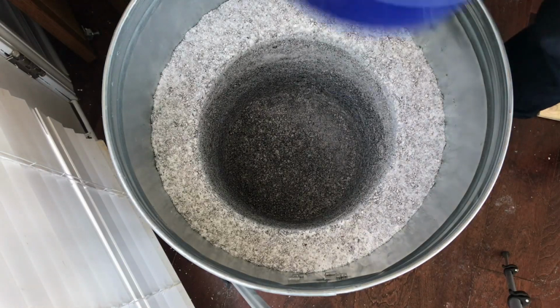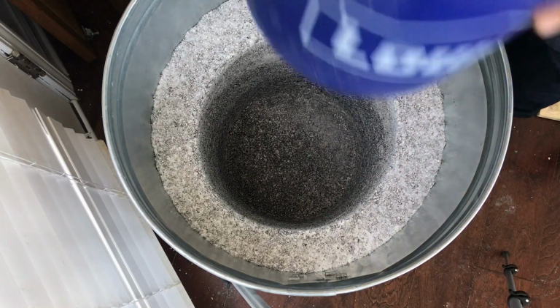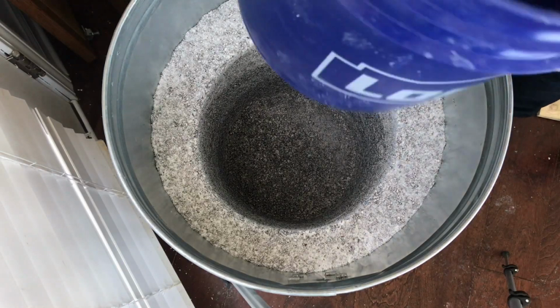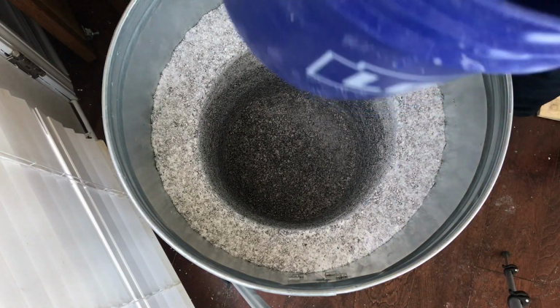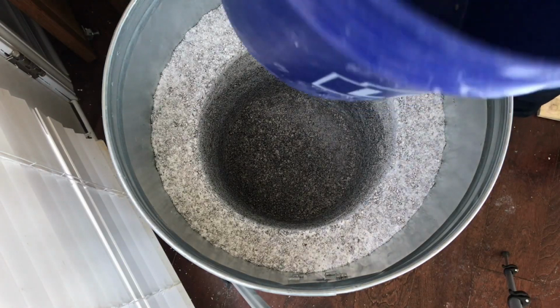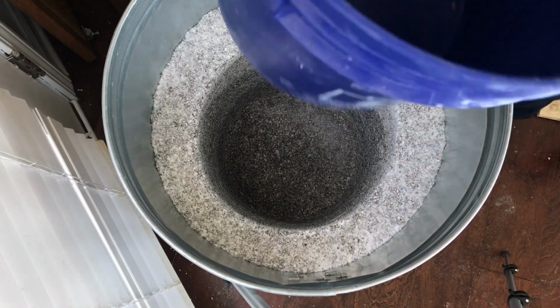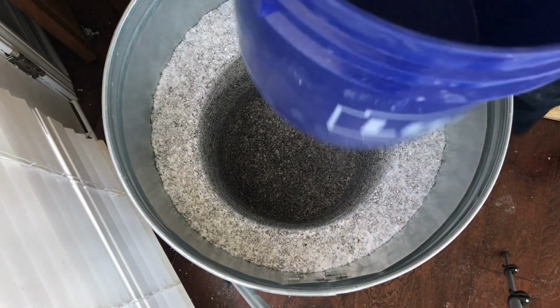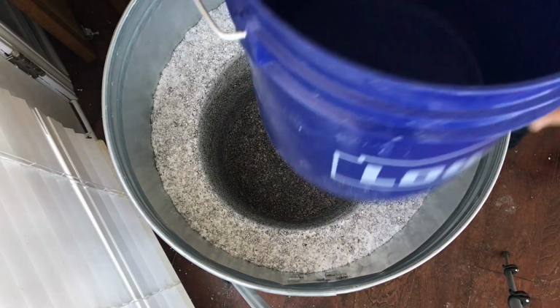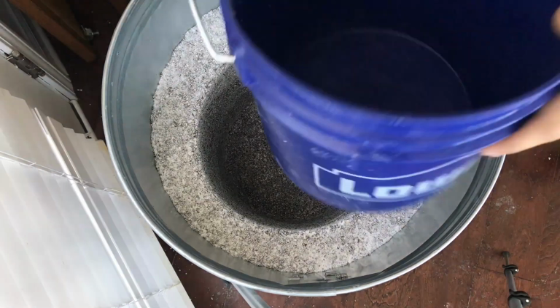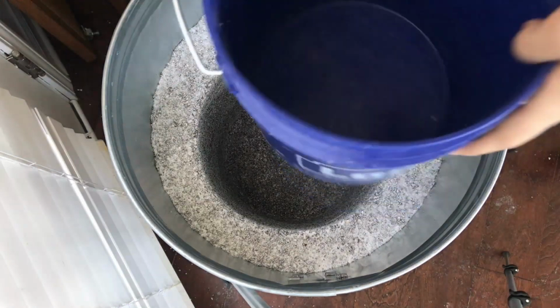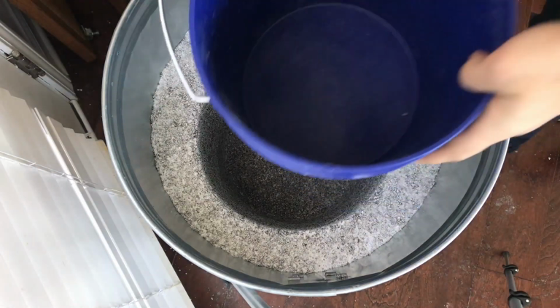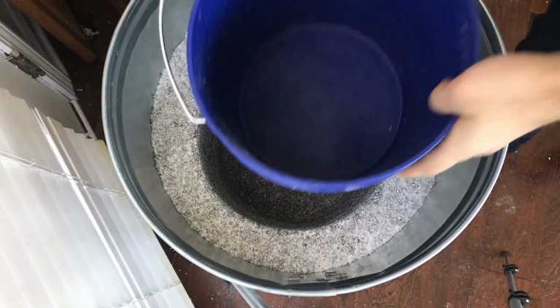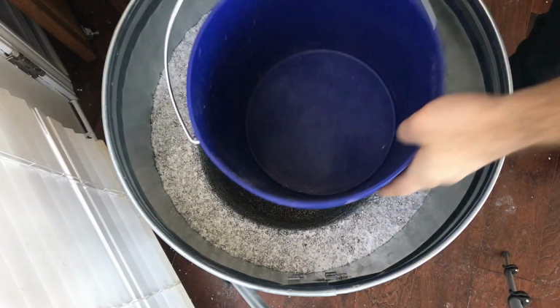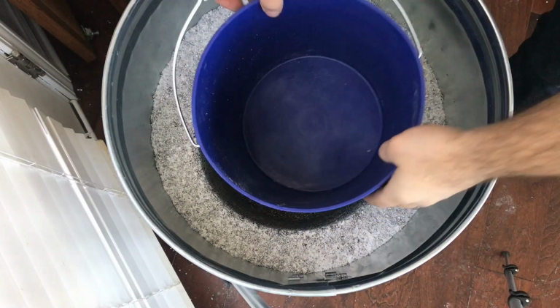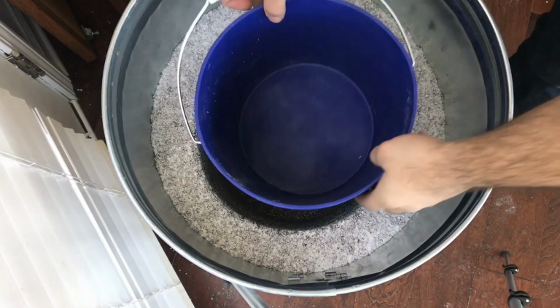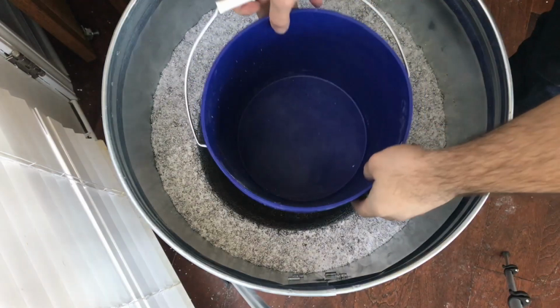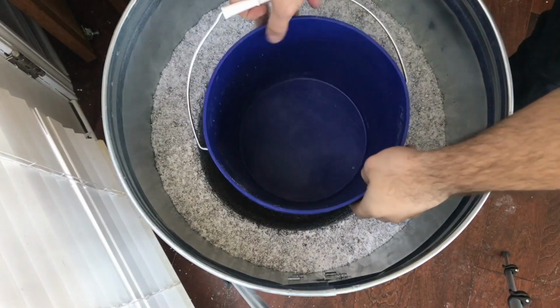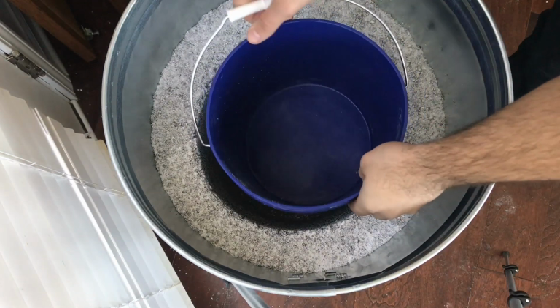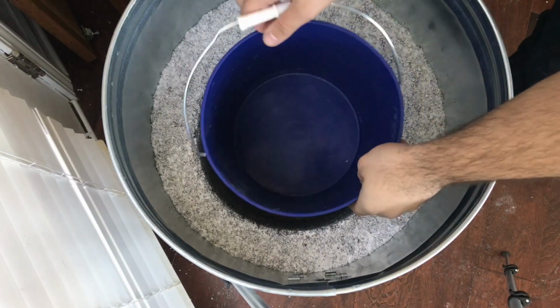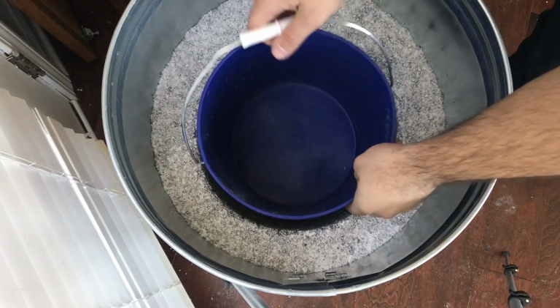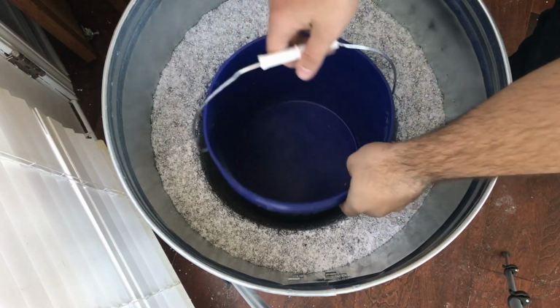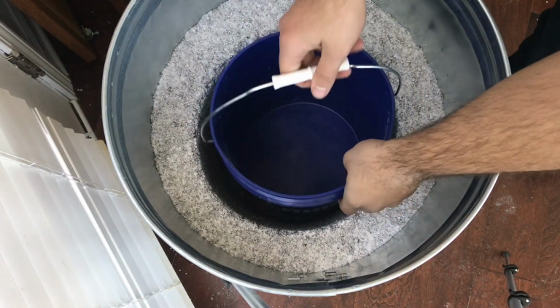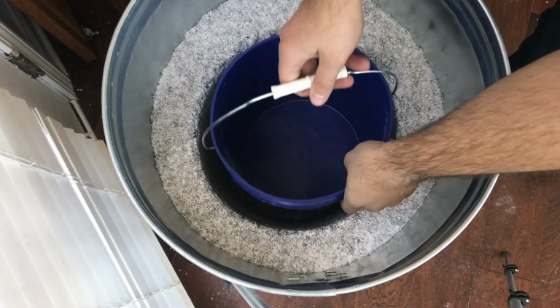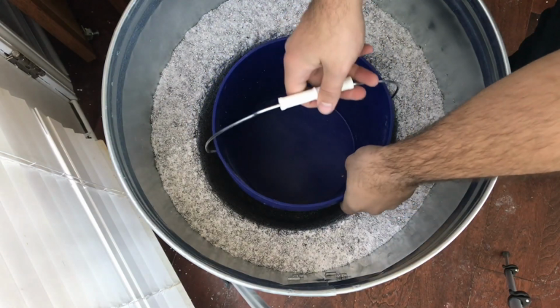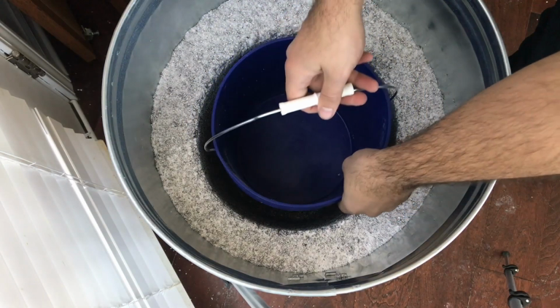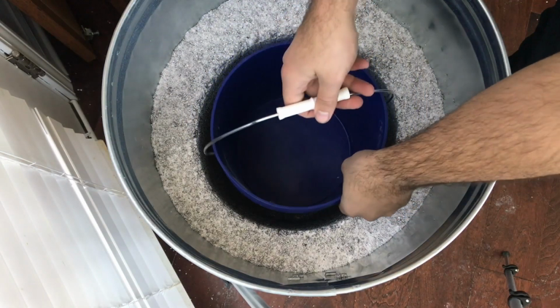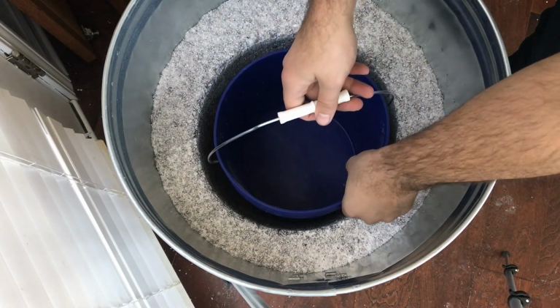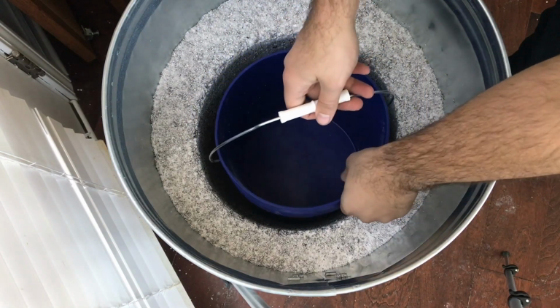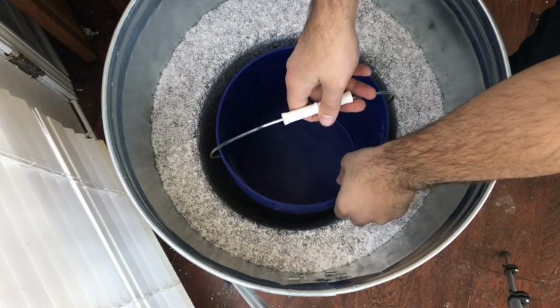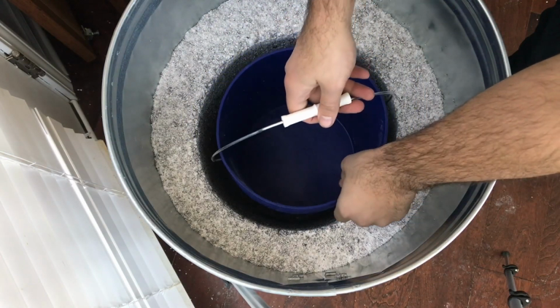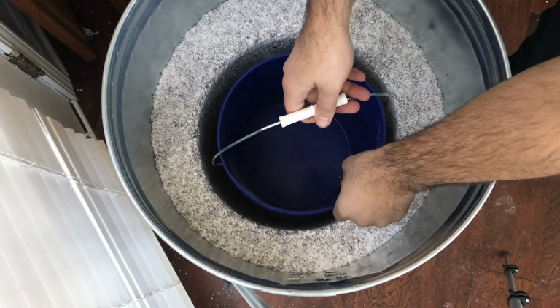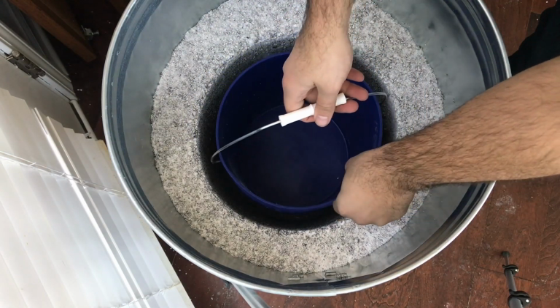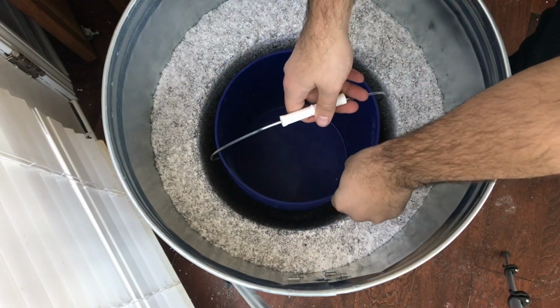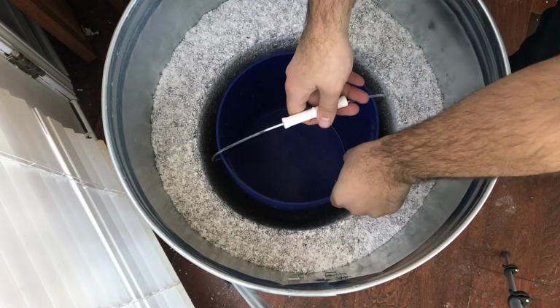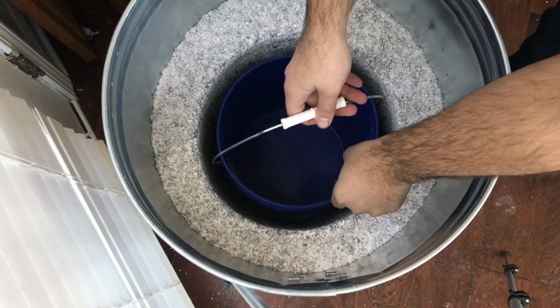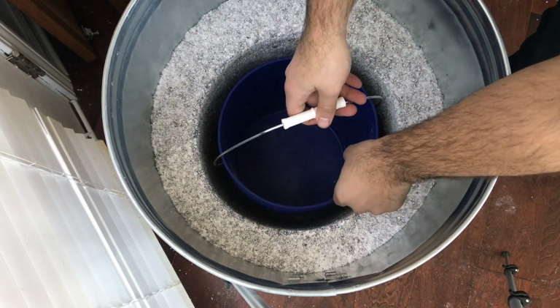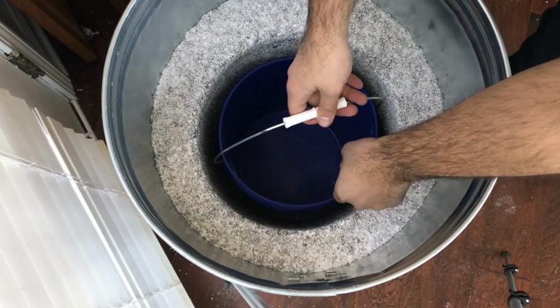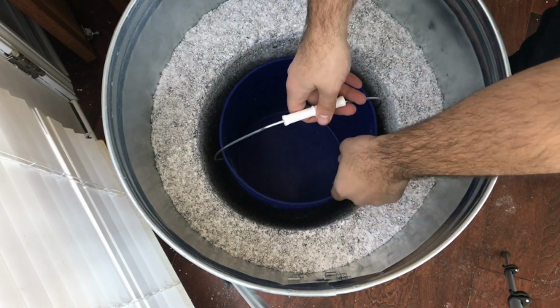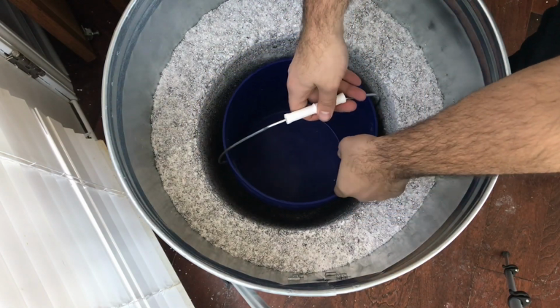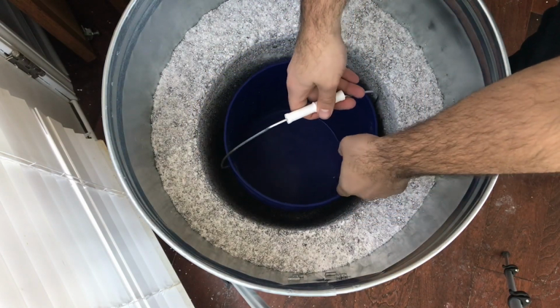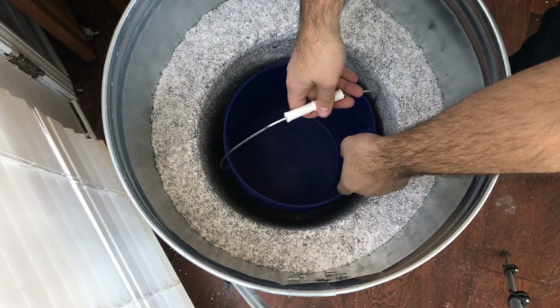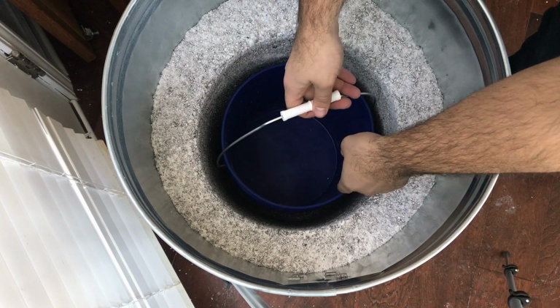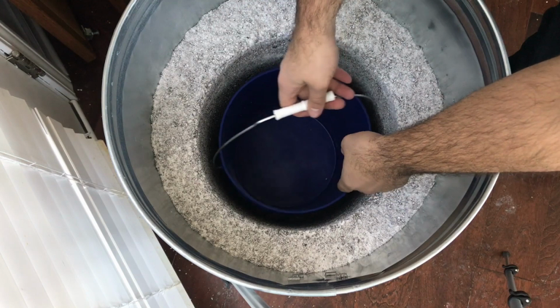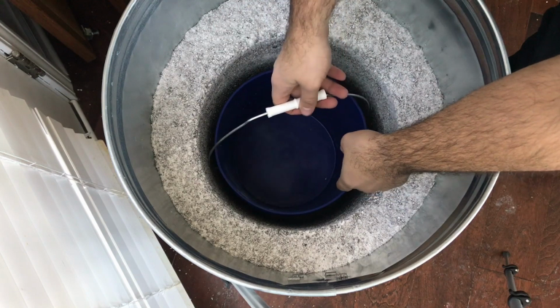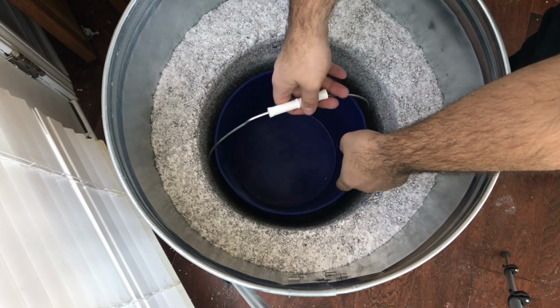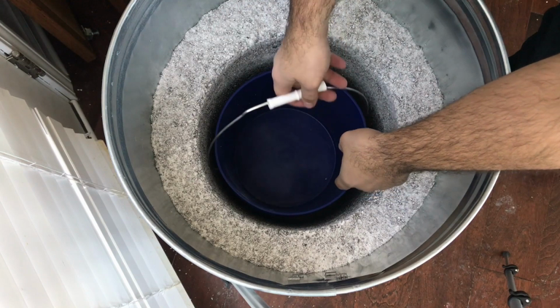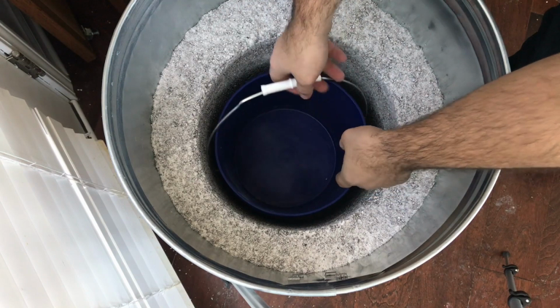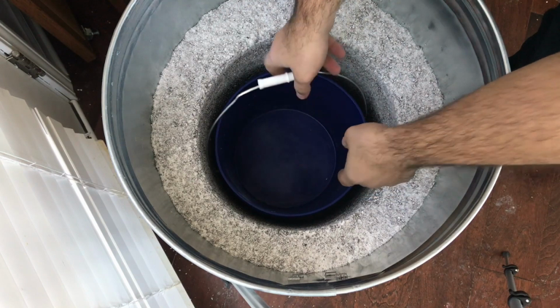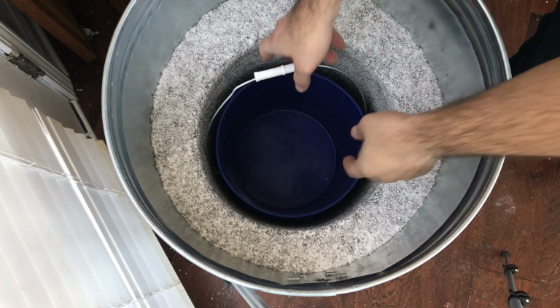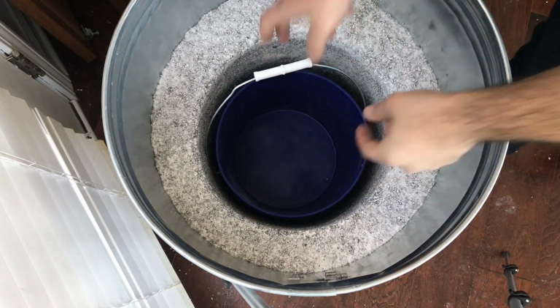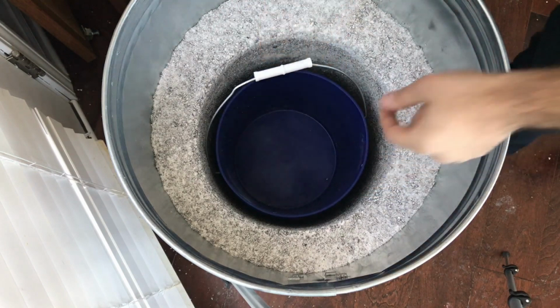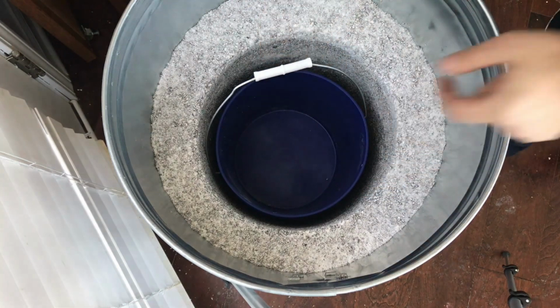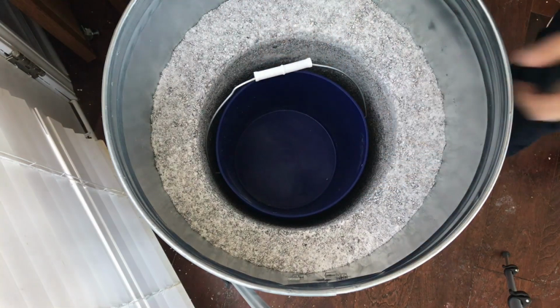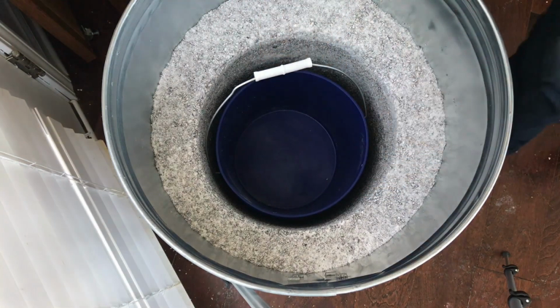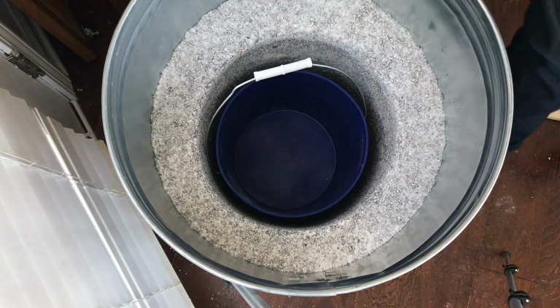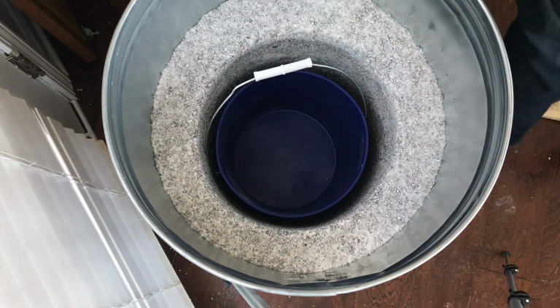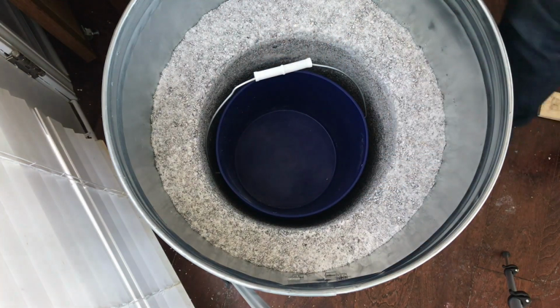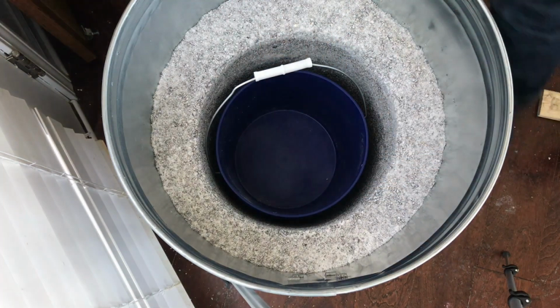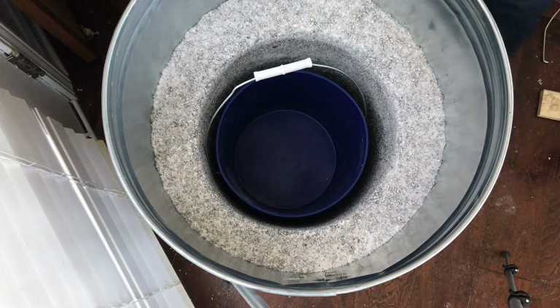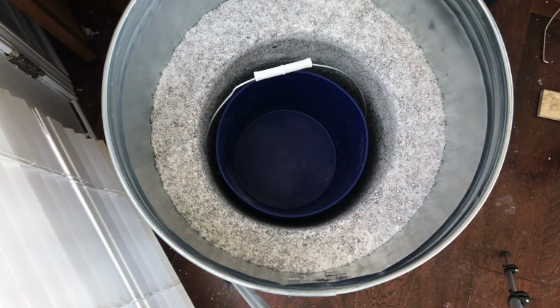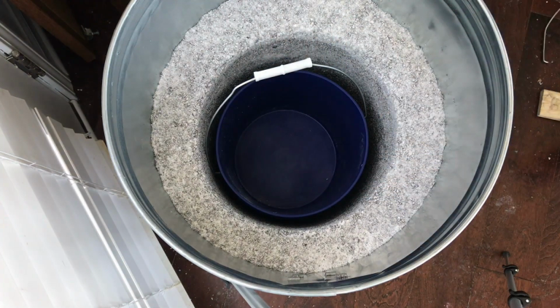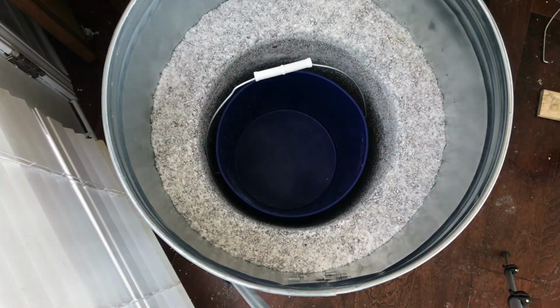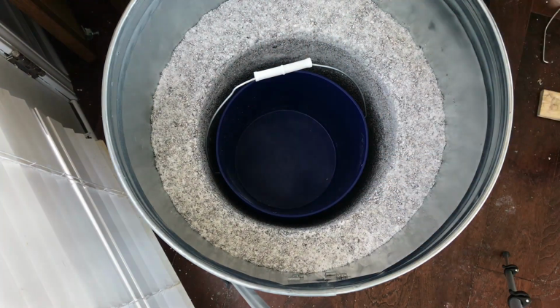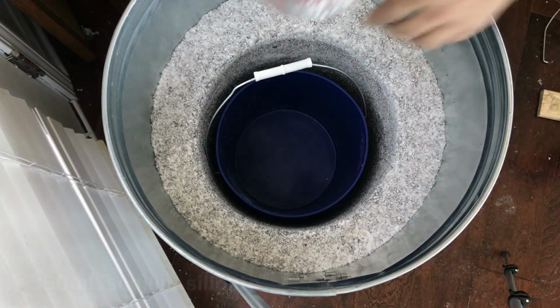I wanted to make a liner for my foundry because I plan on using it a lot and I want it to last as long as possible.